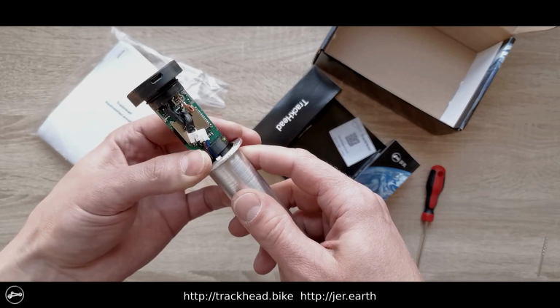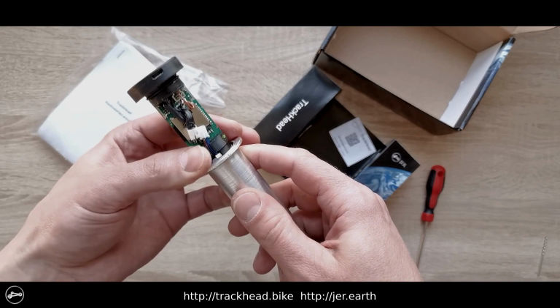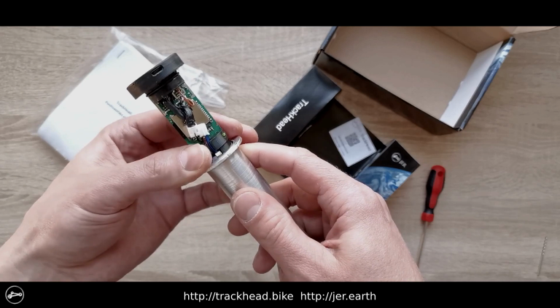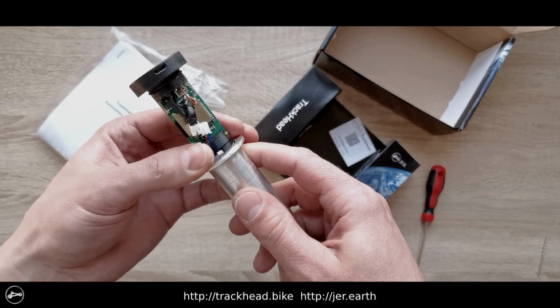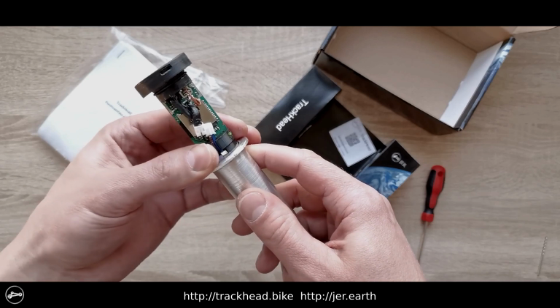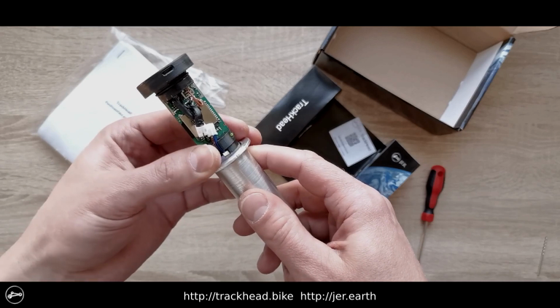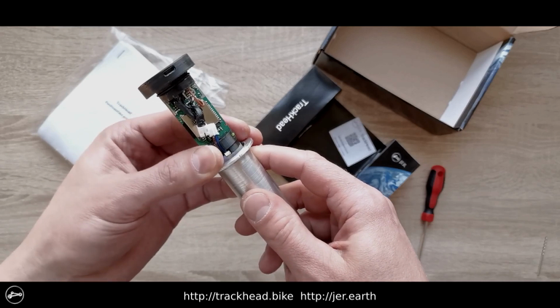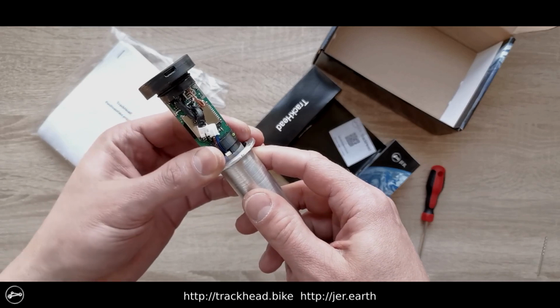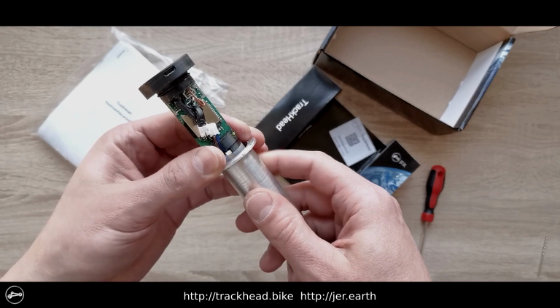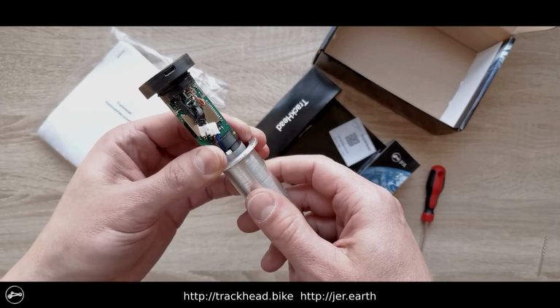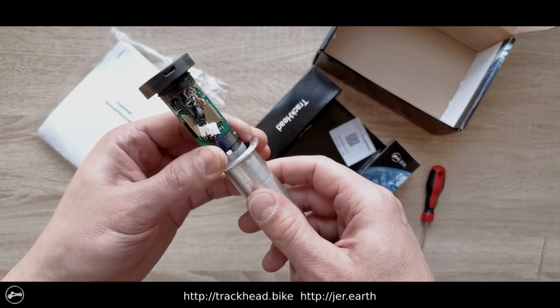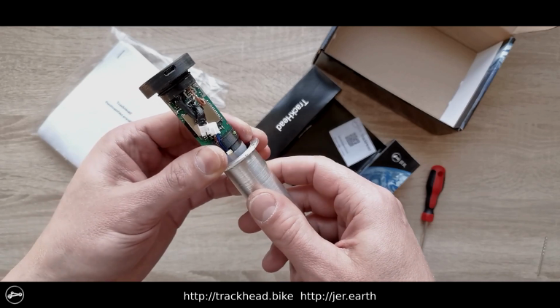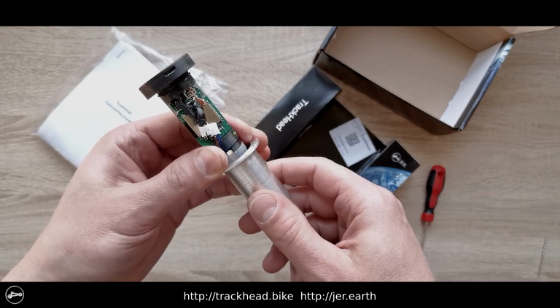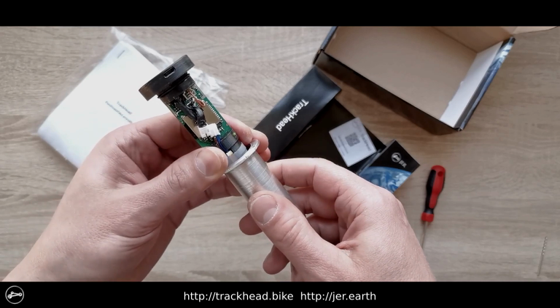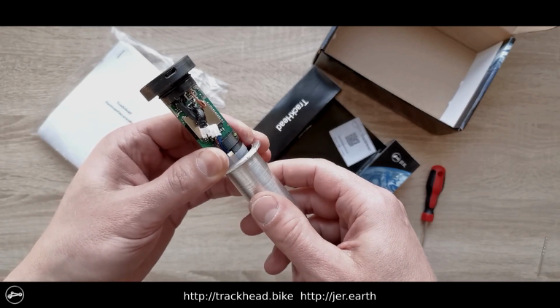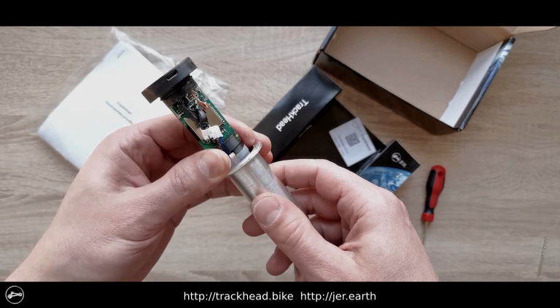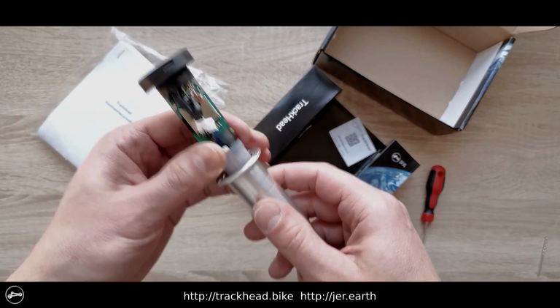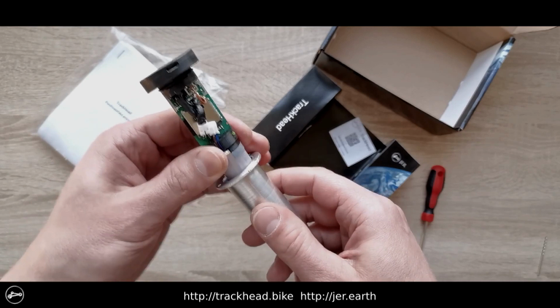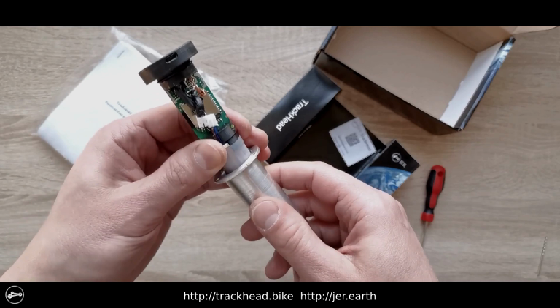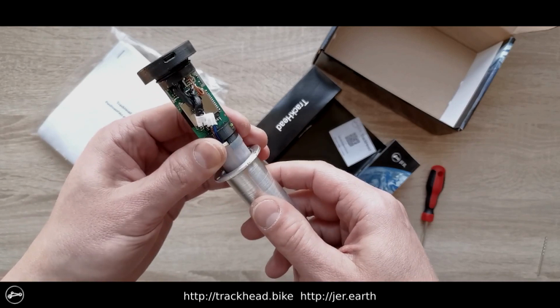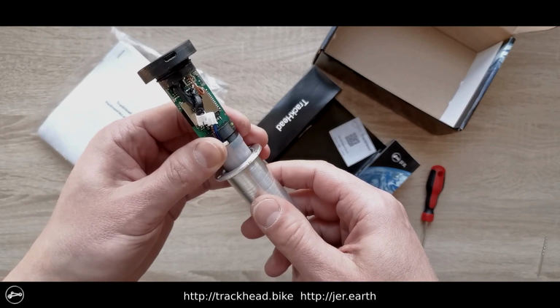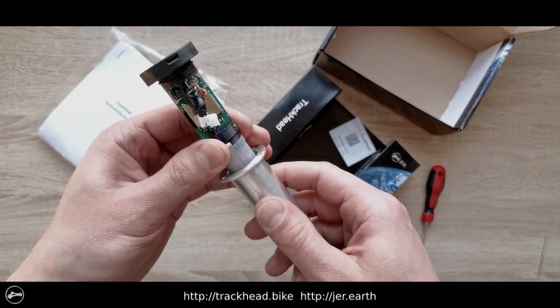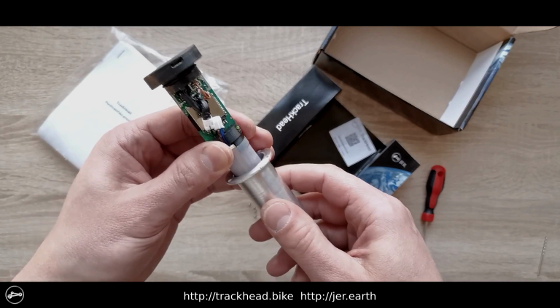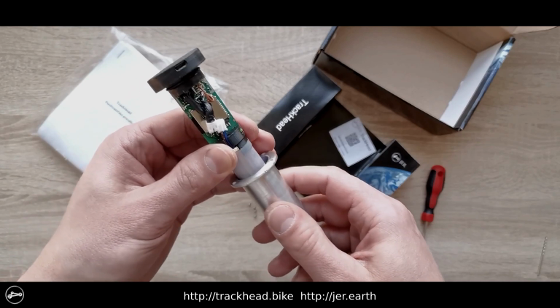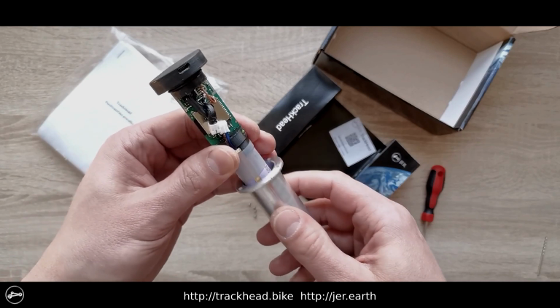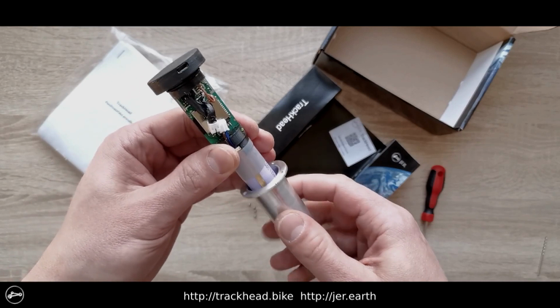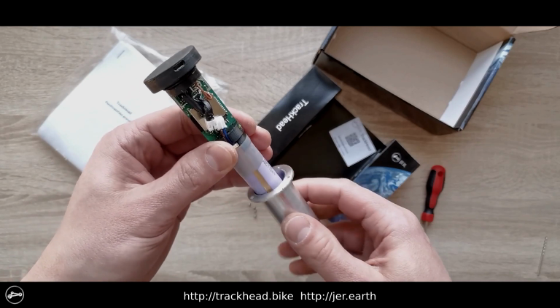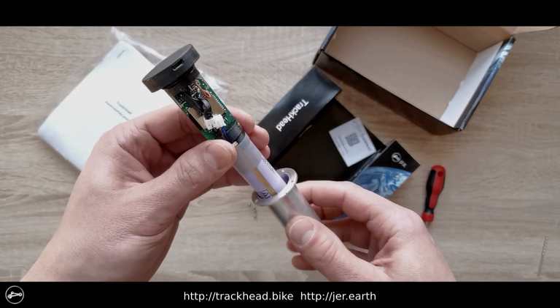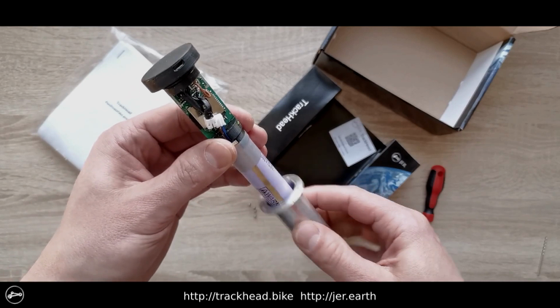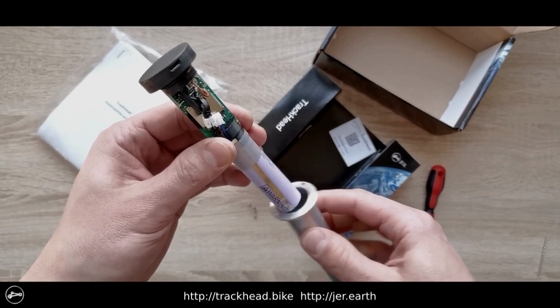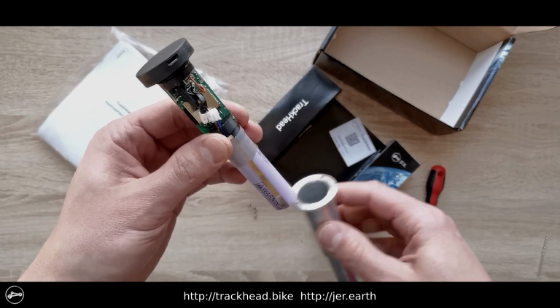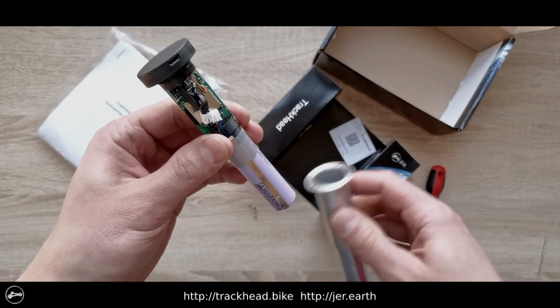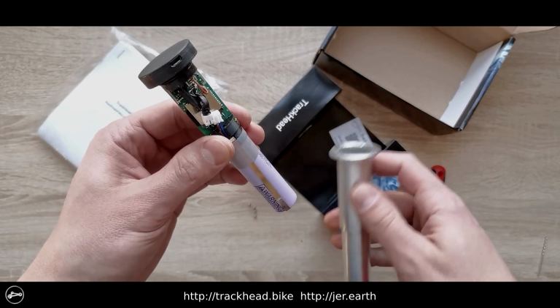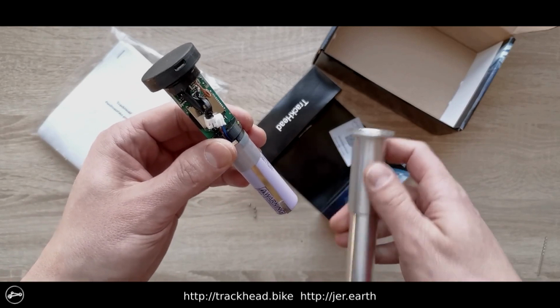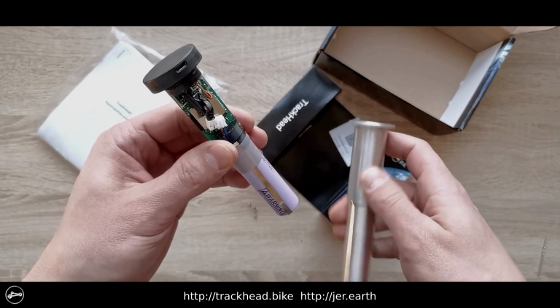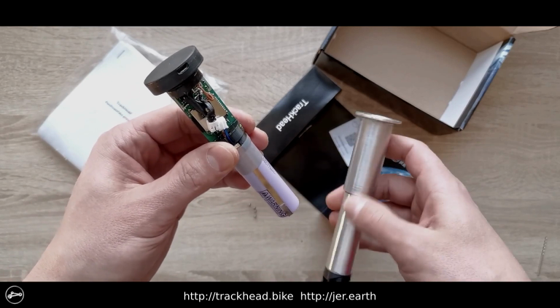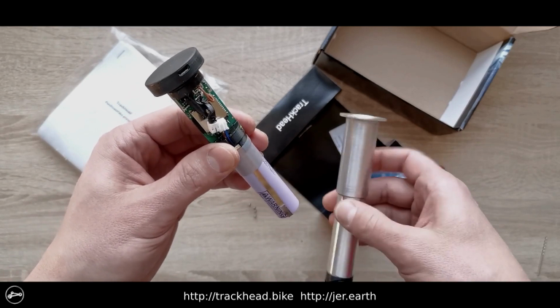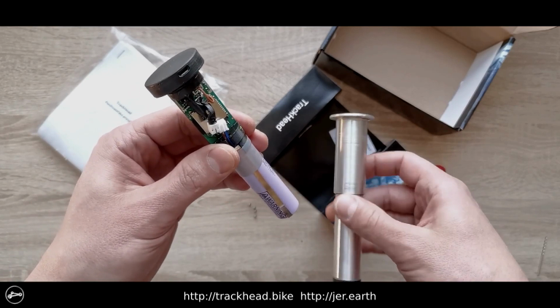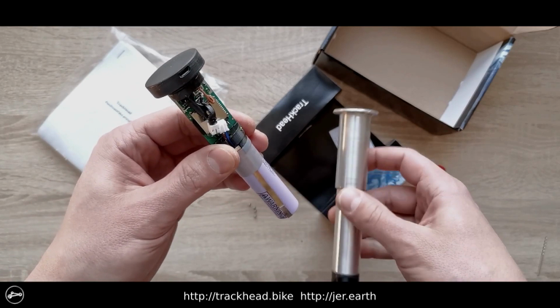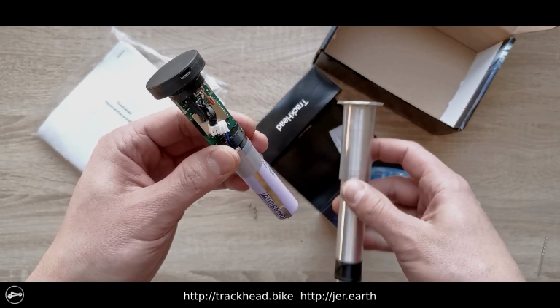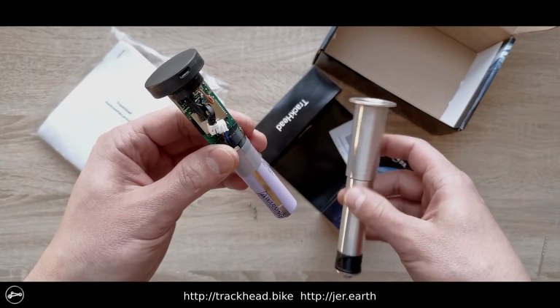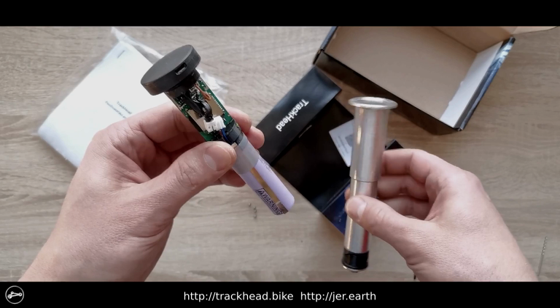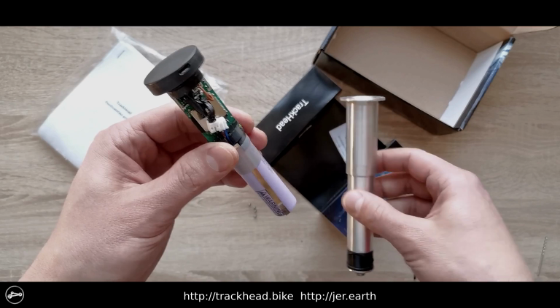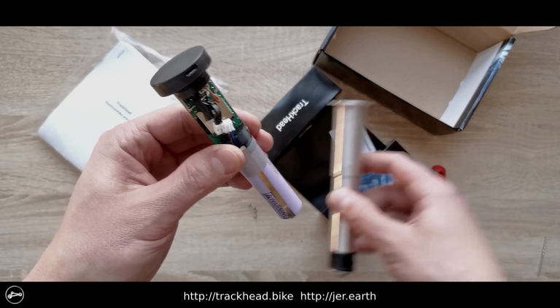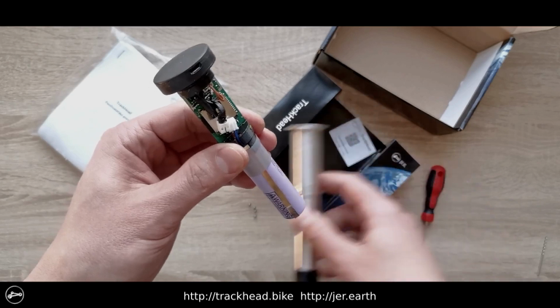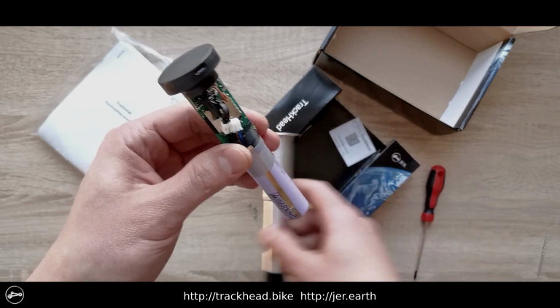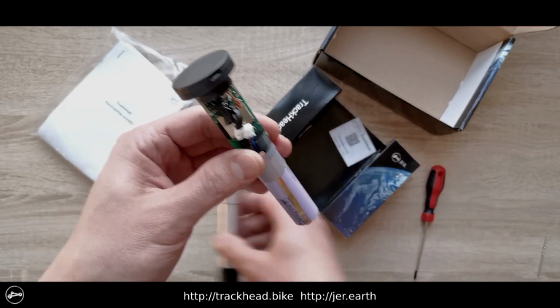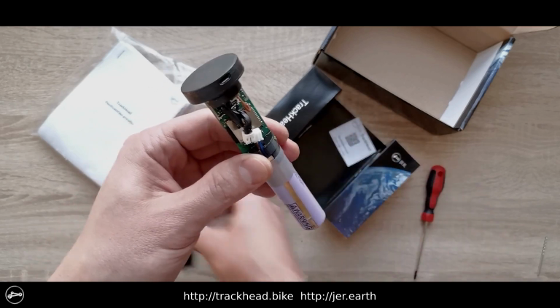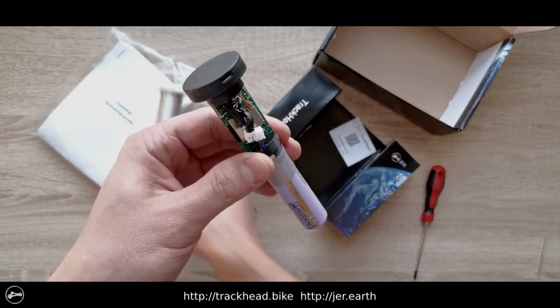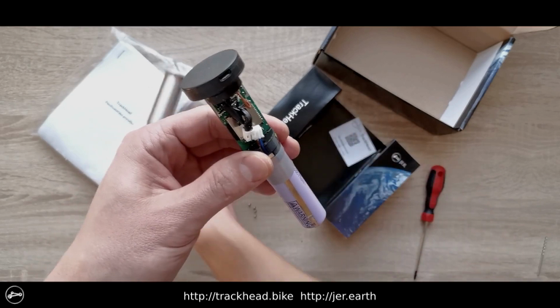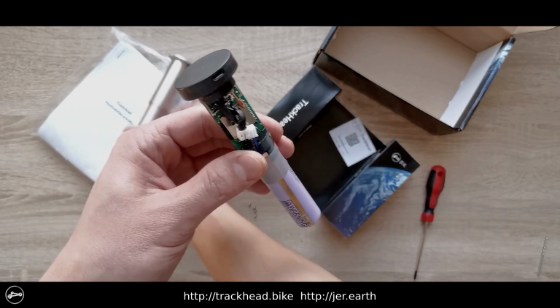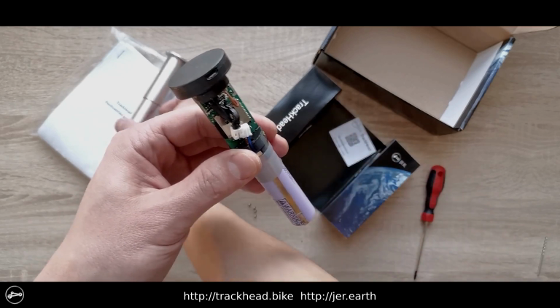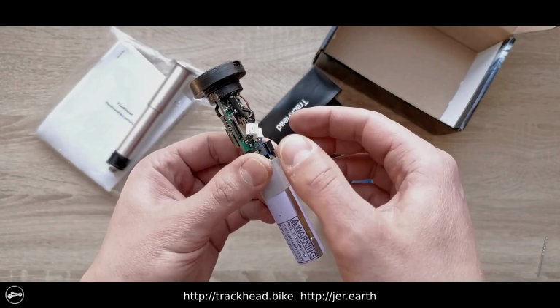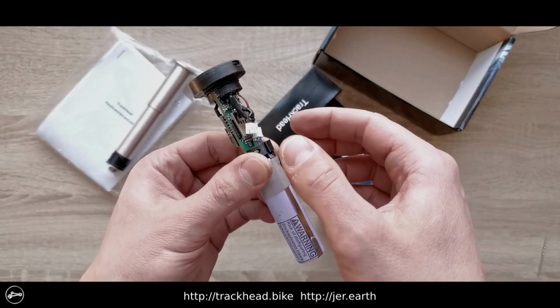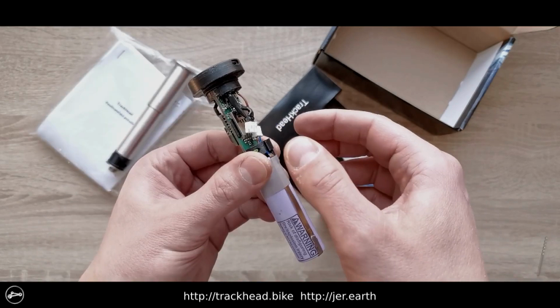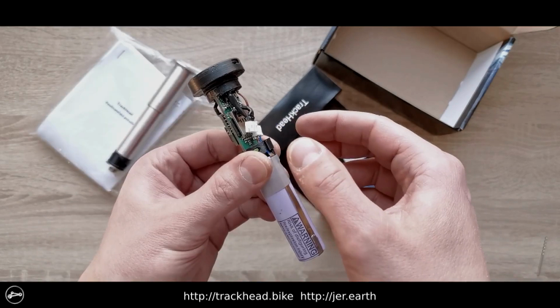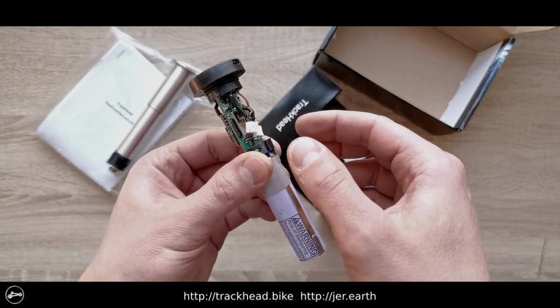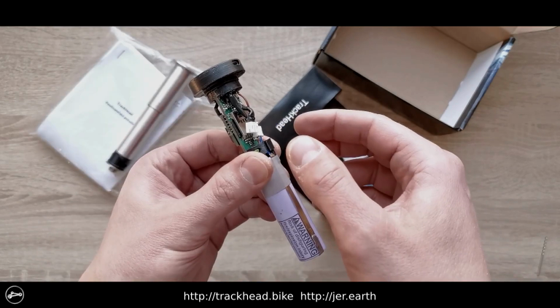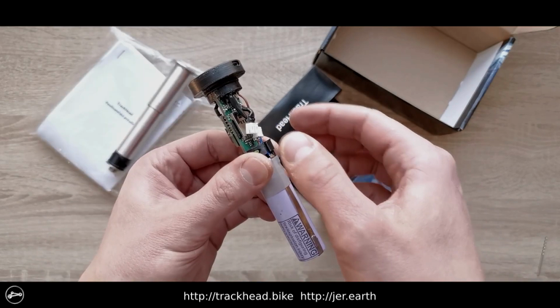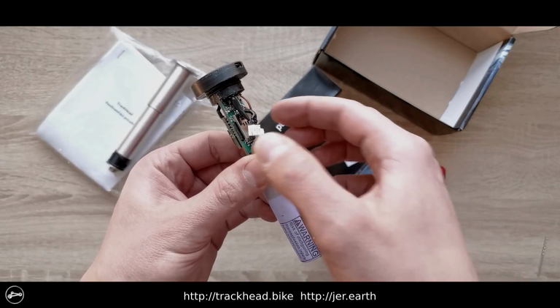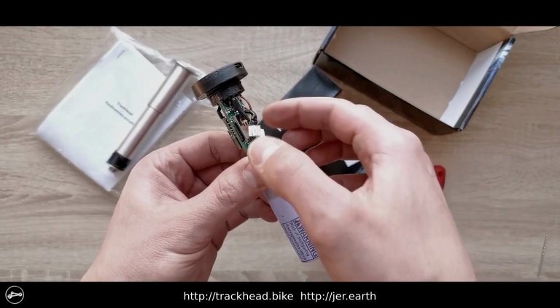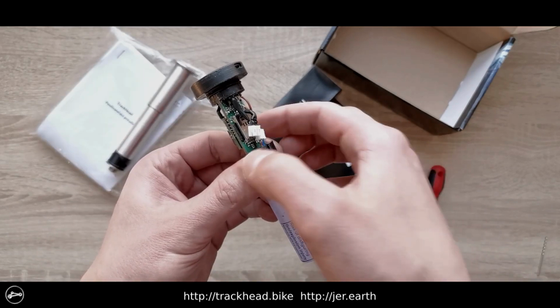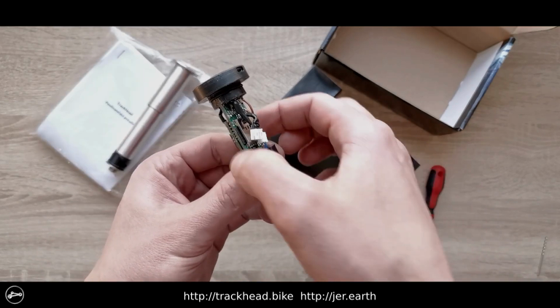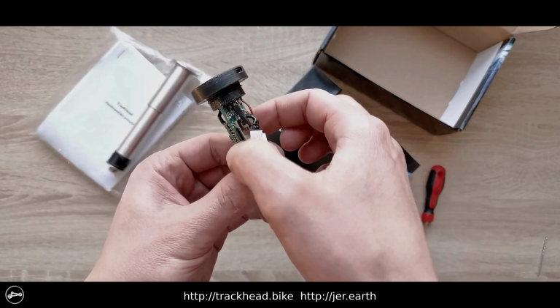After removing the protective cover, remove the micro SD card. Using a thin object, pull out the circlip and release the battery.